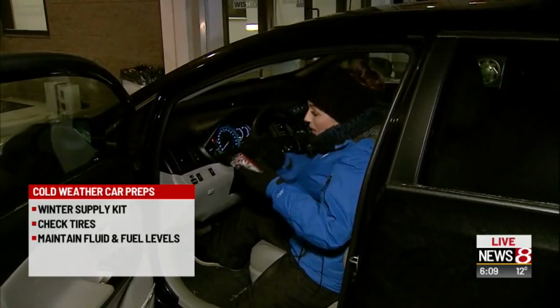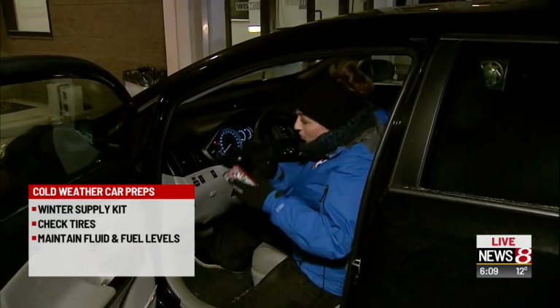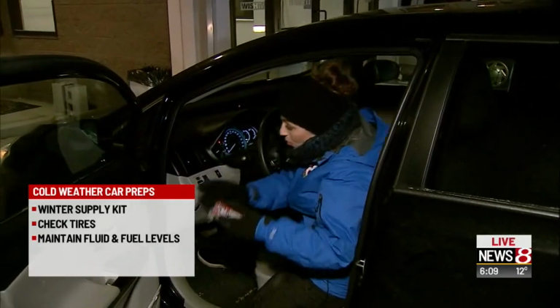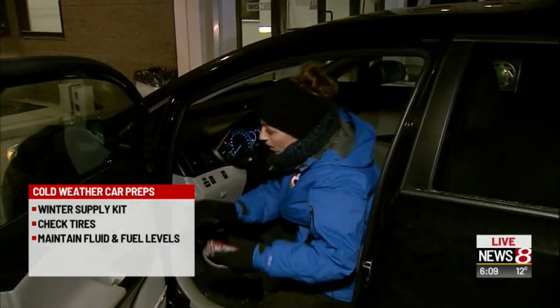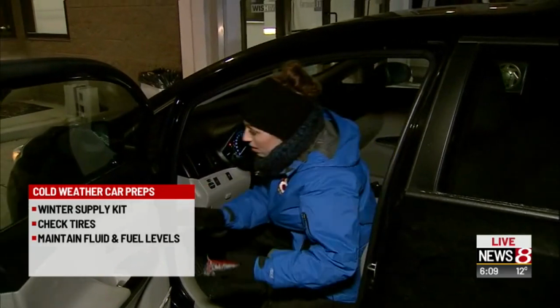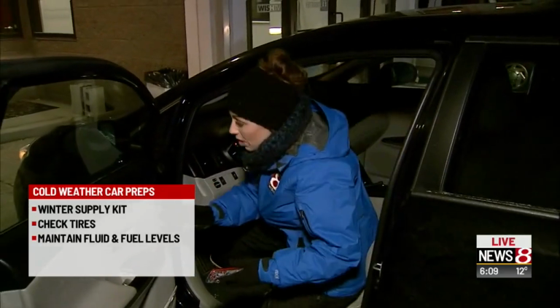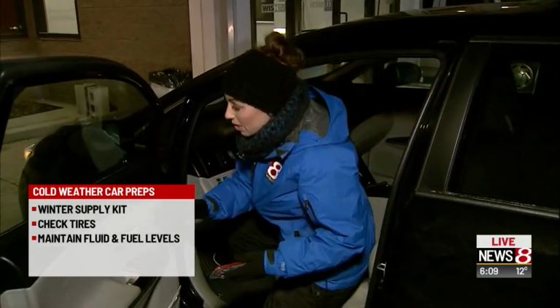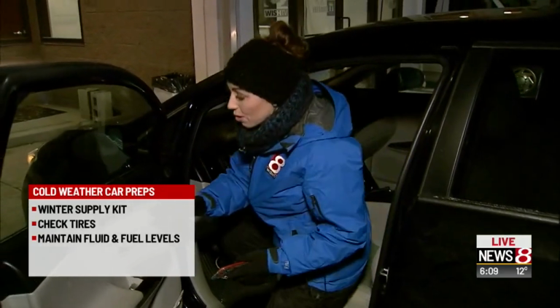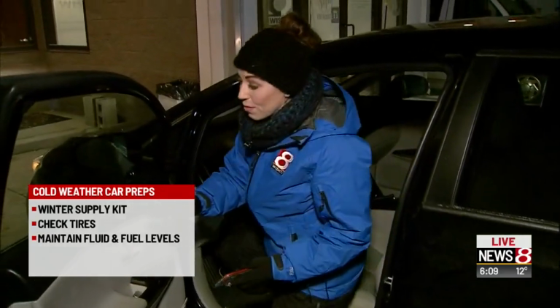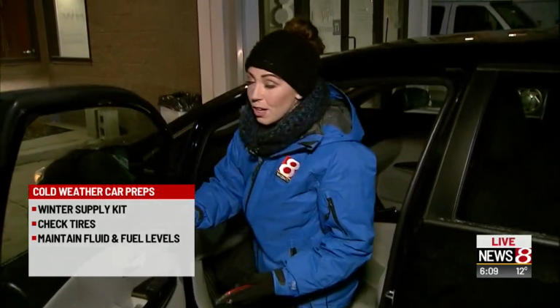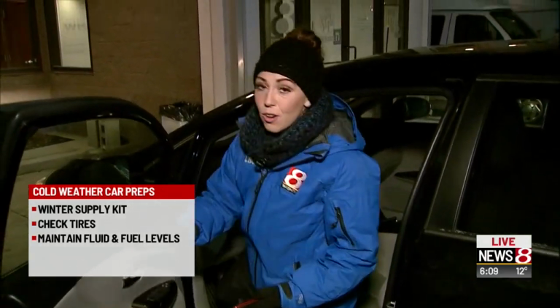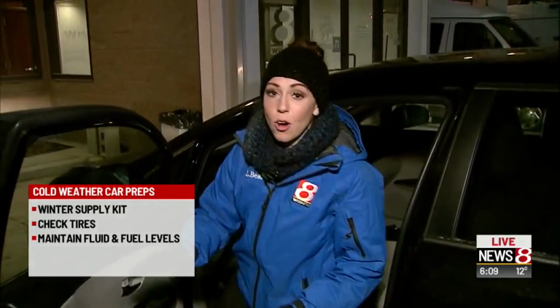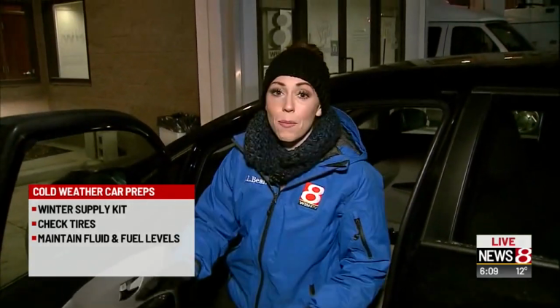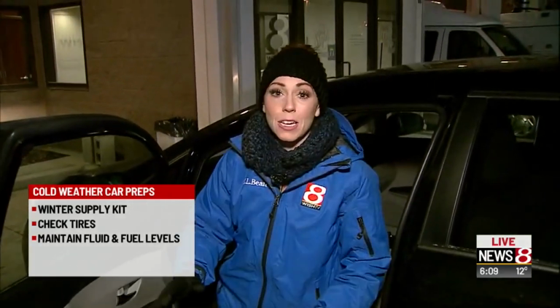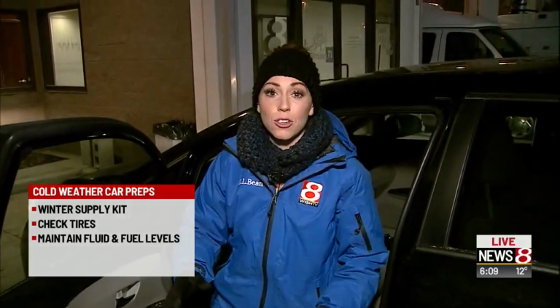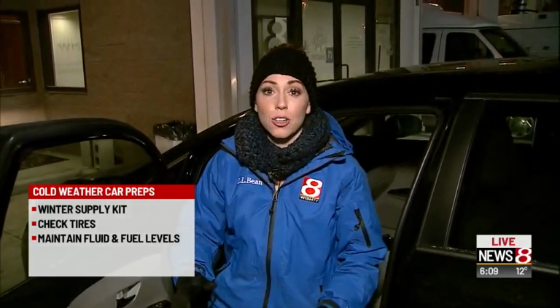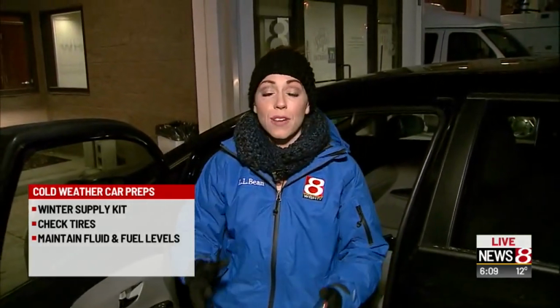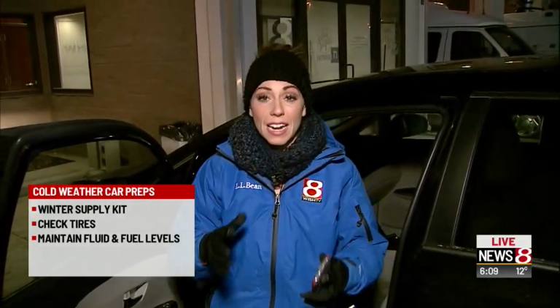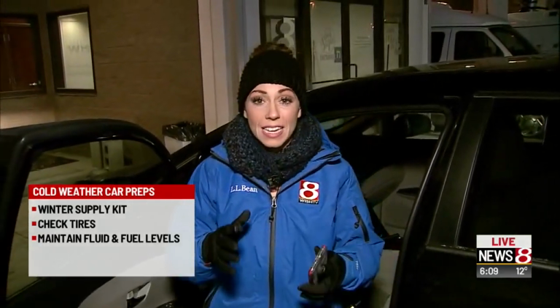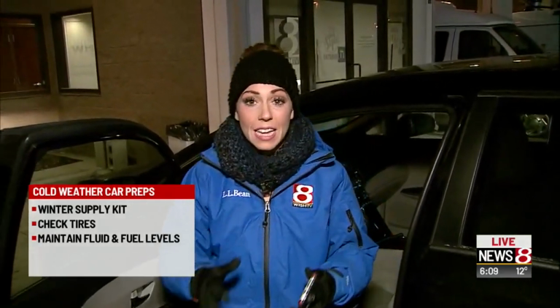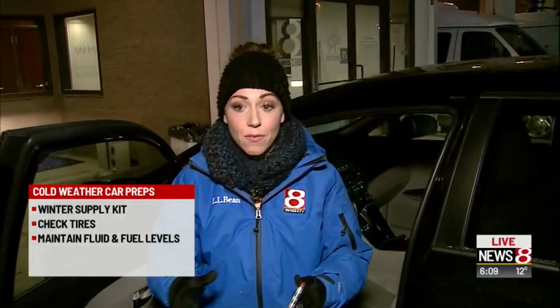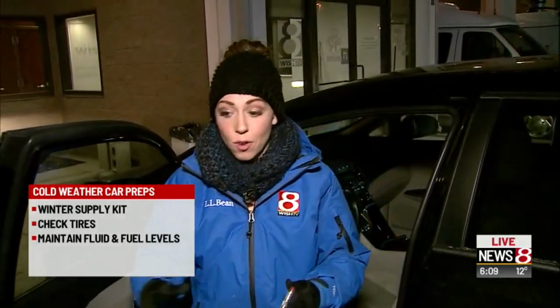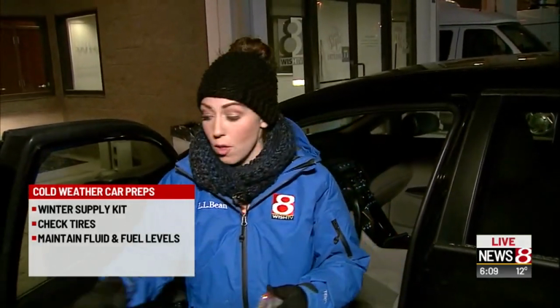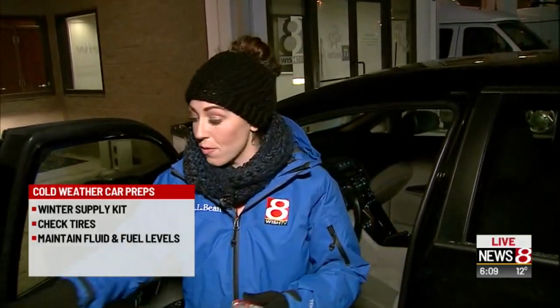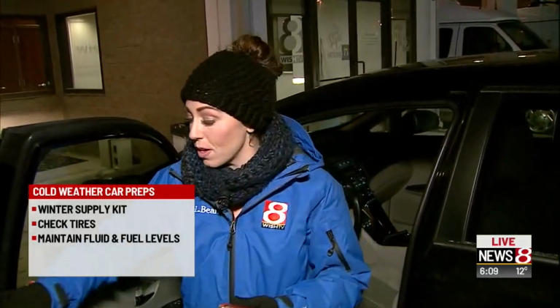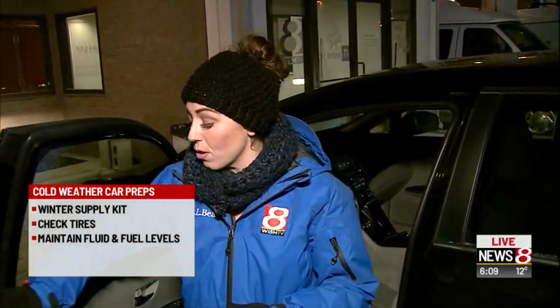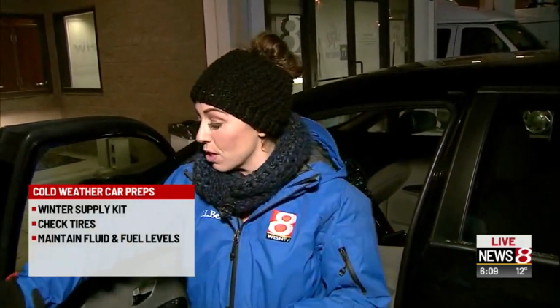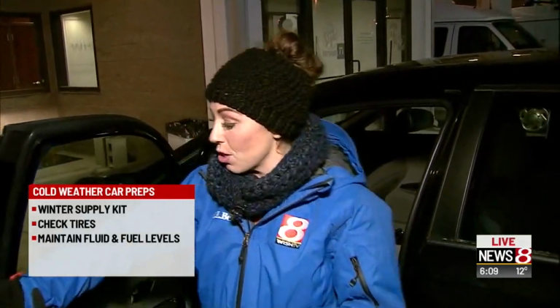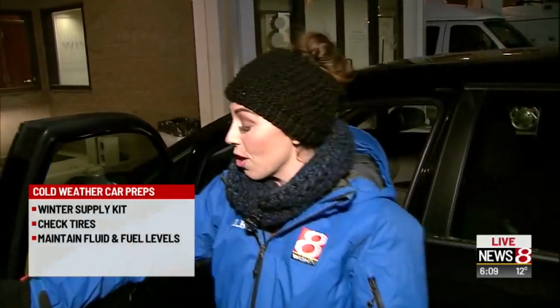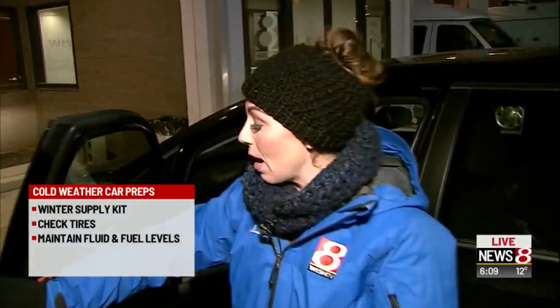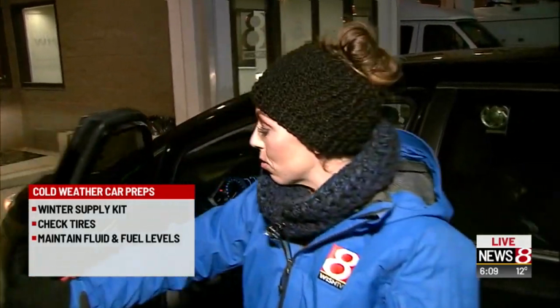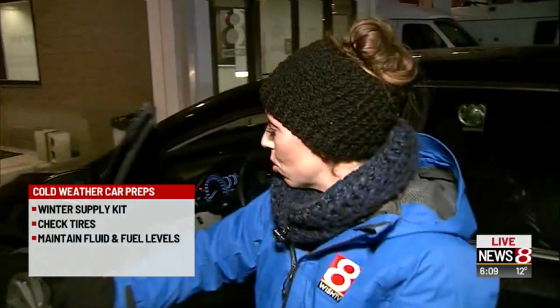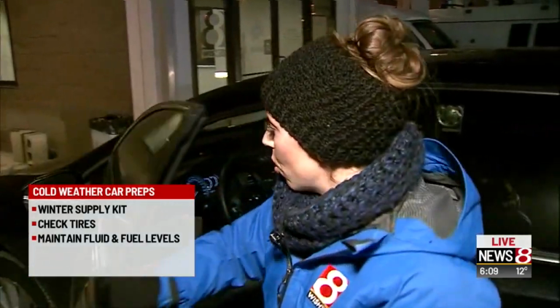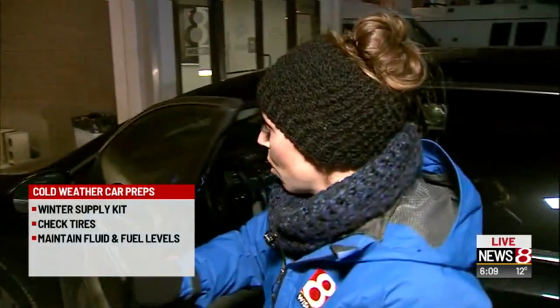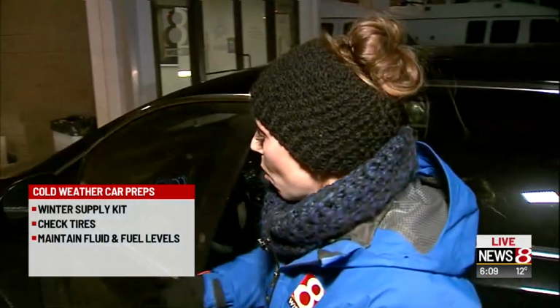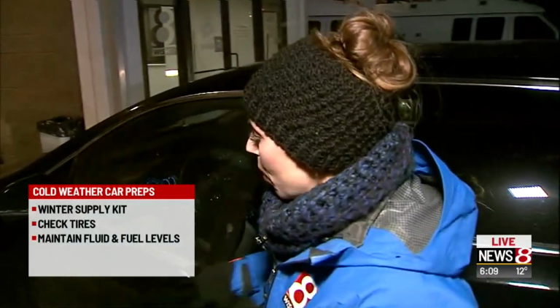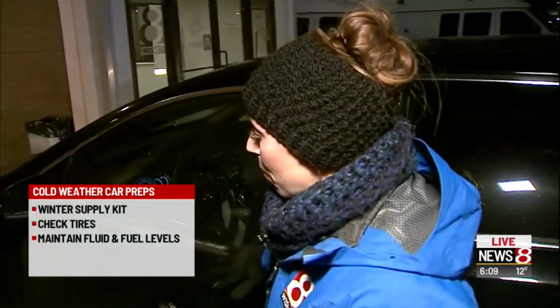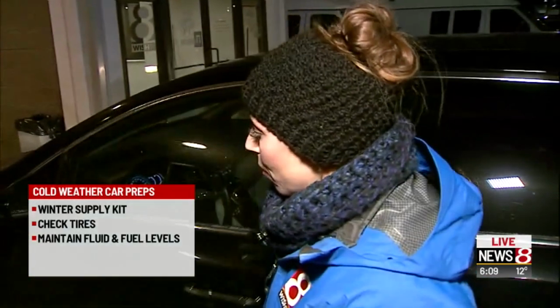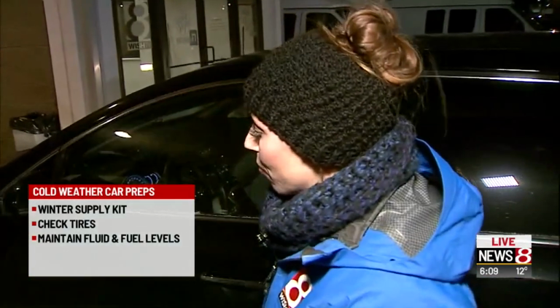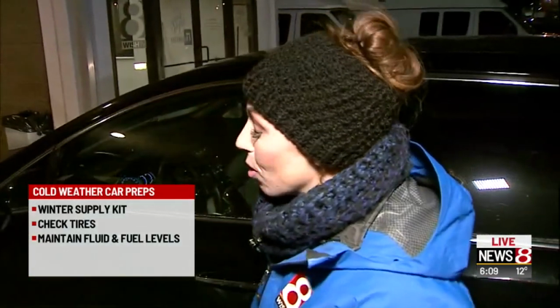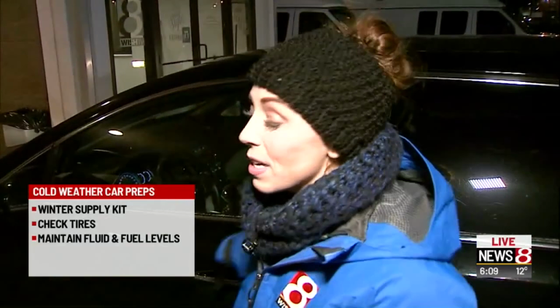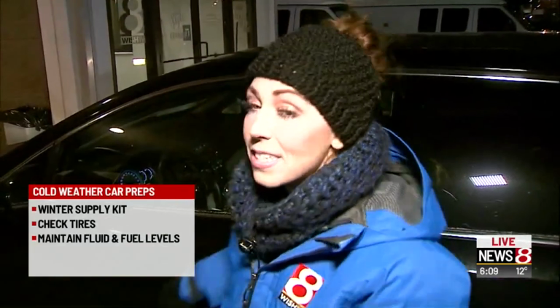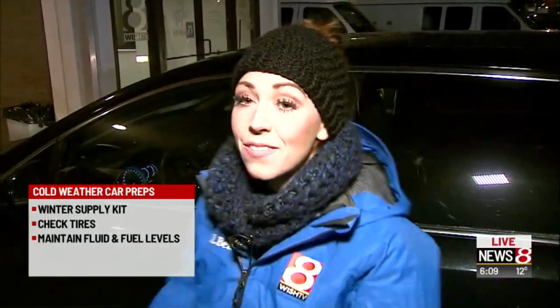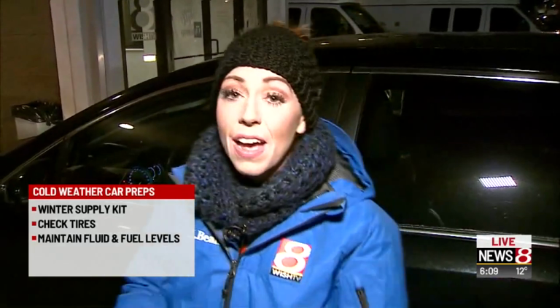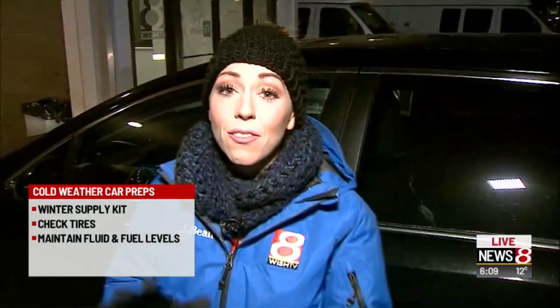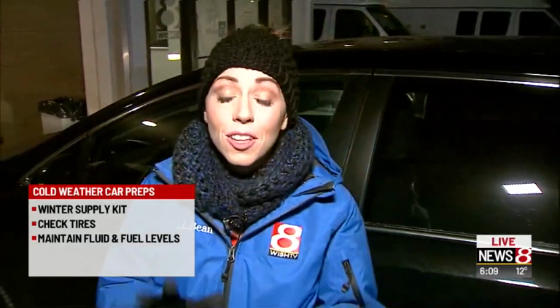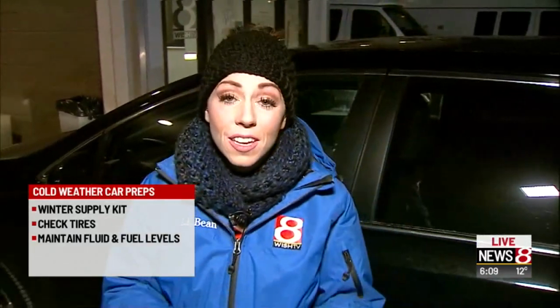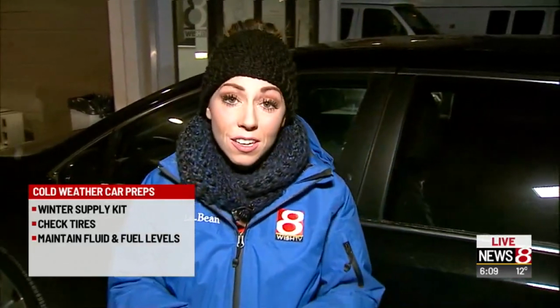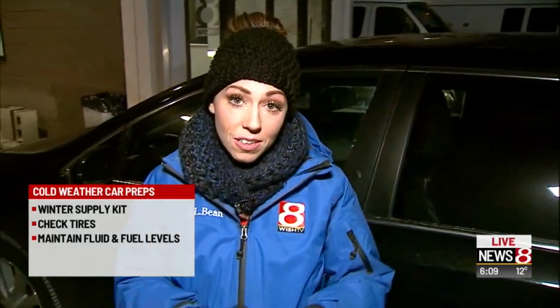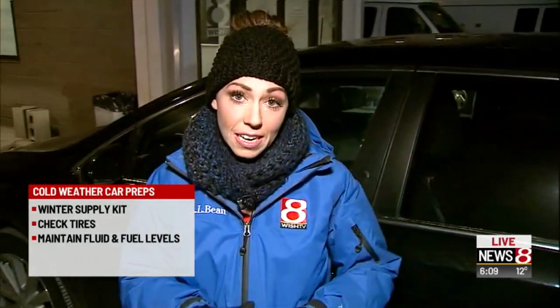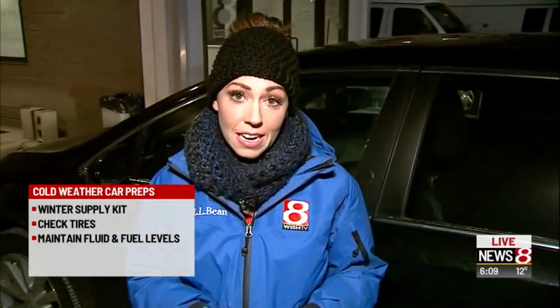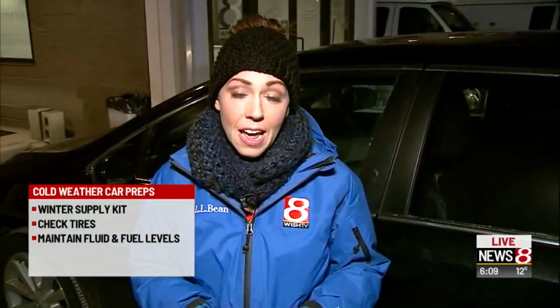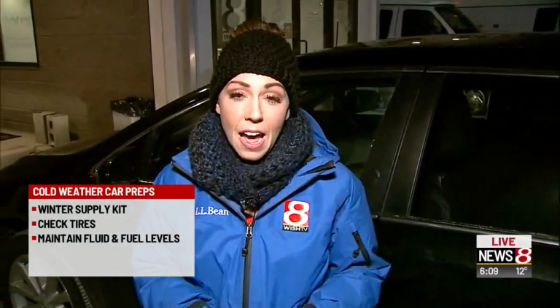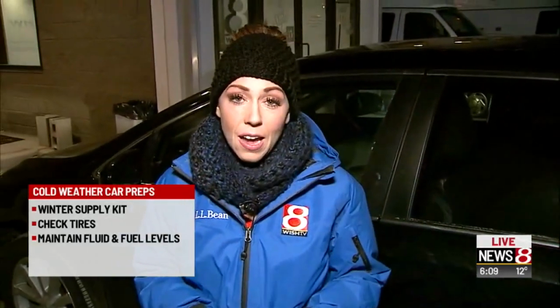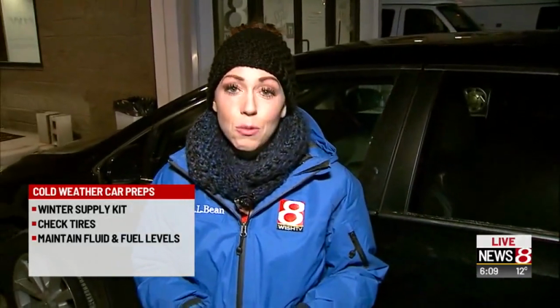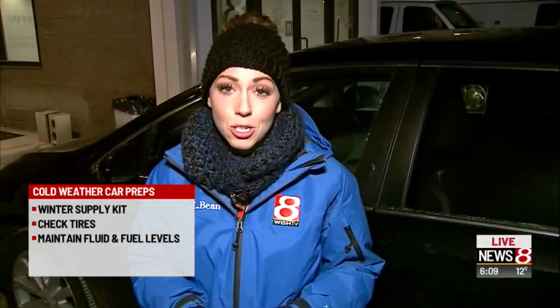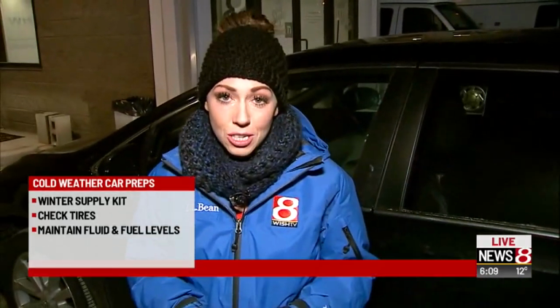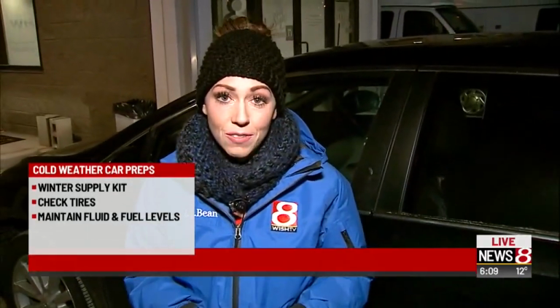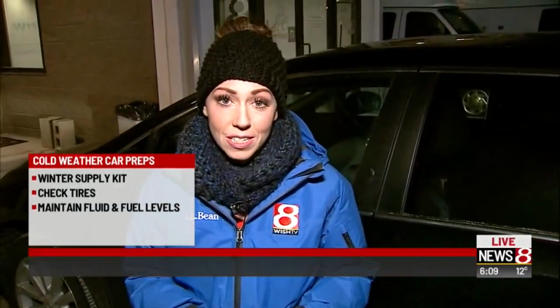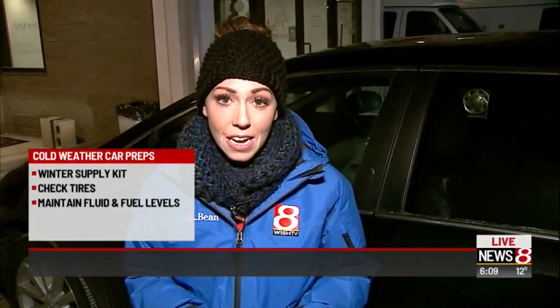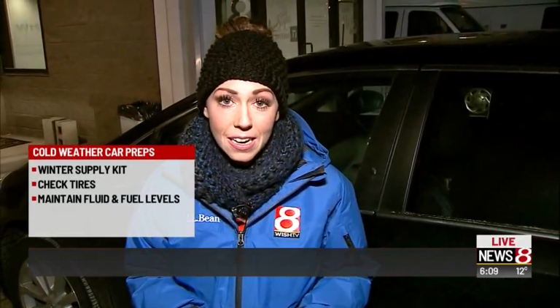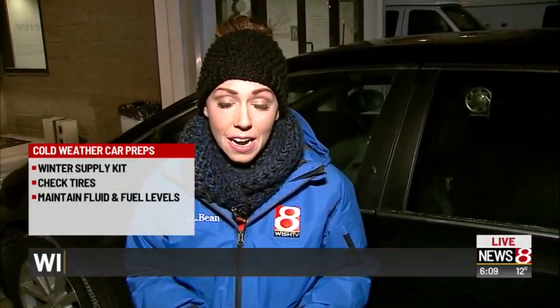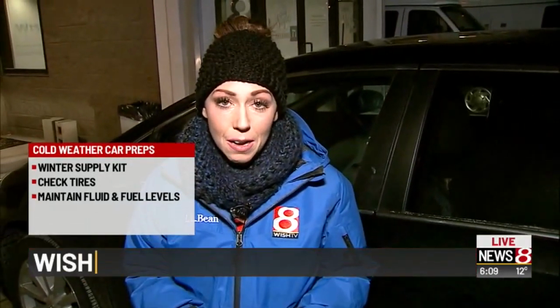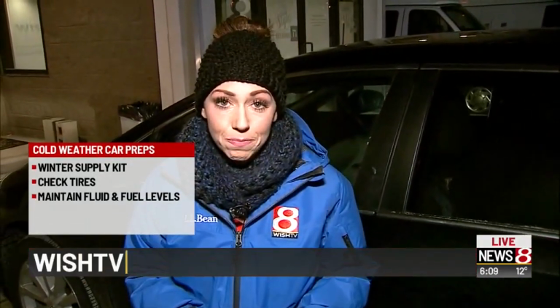If you want to check your vehicle, make sure you've got a kit for all the vehicles in your household. We put a full list of everything you need on WISHTV.com.